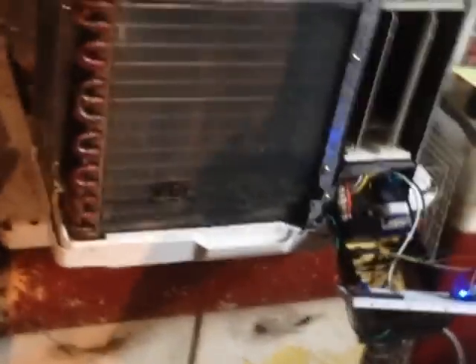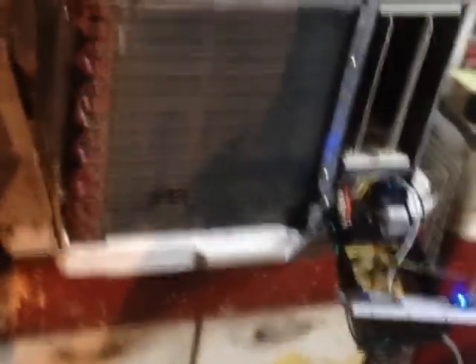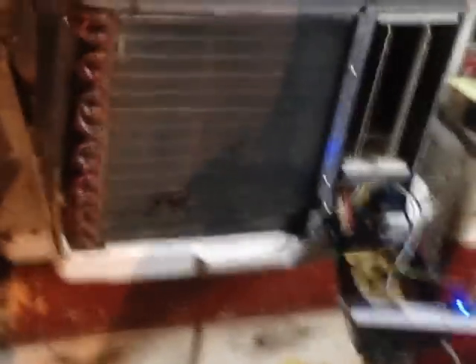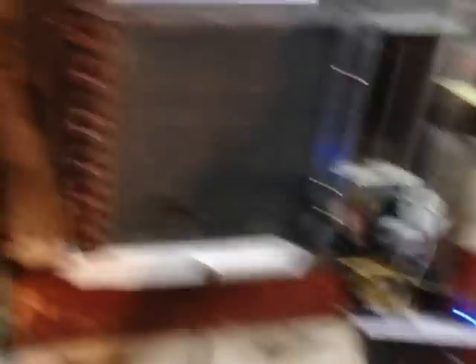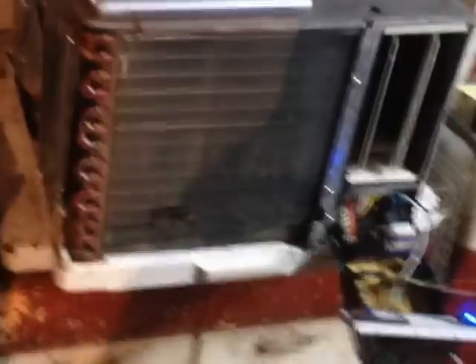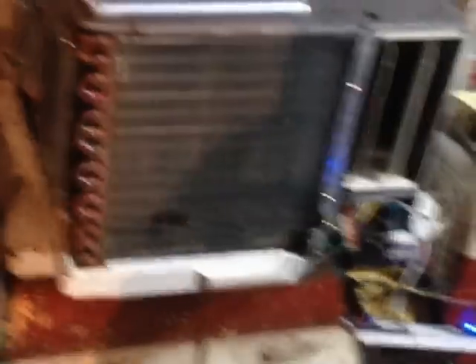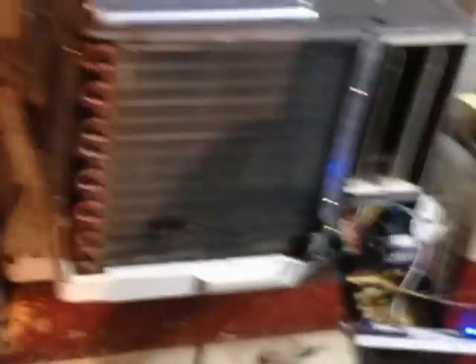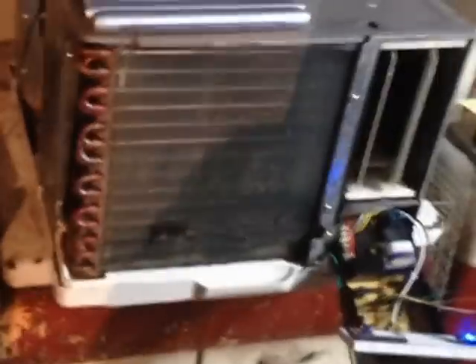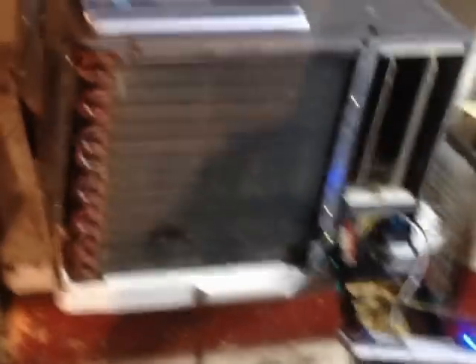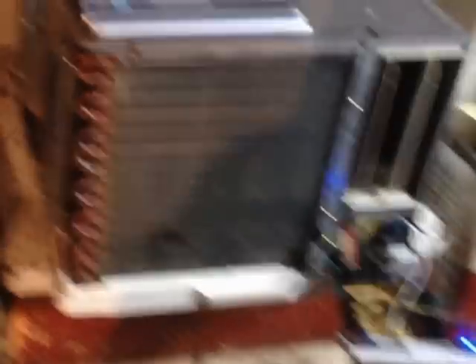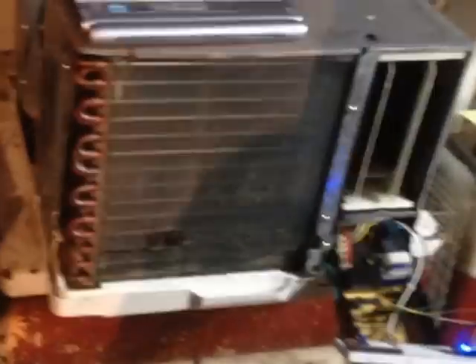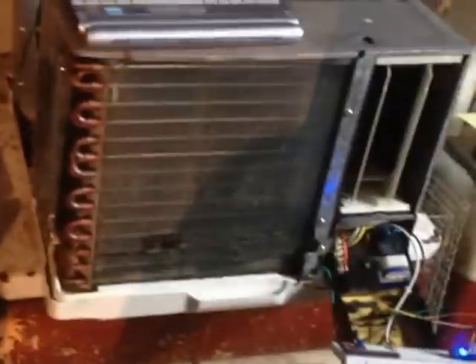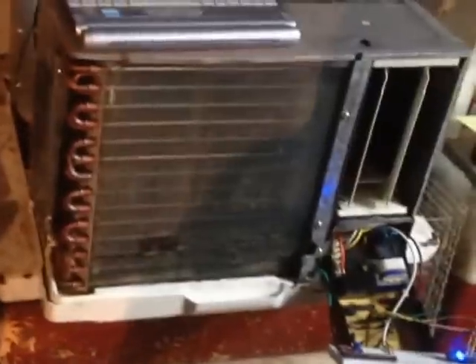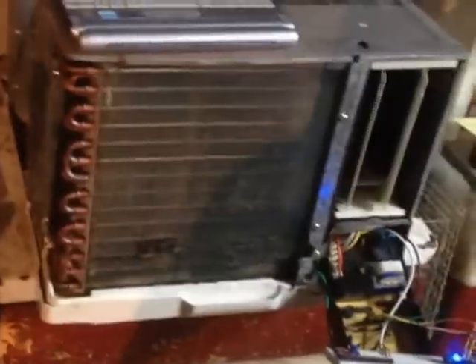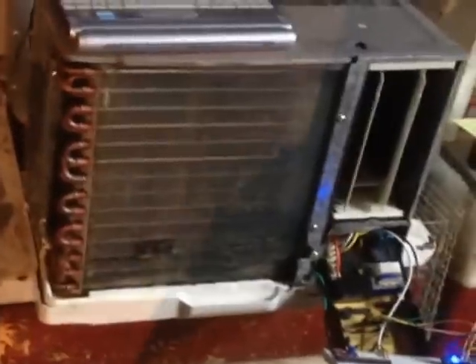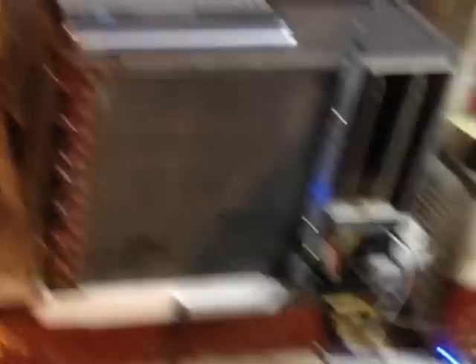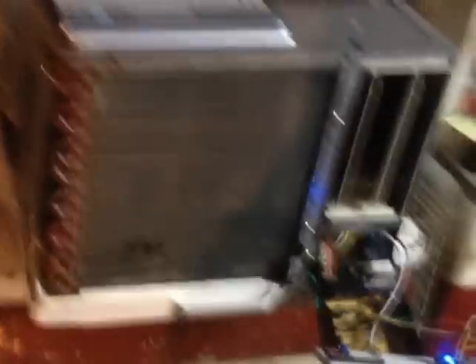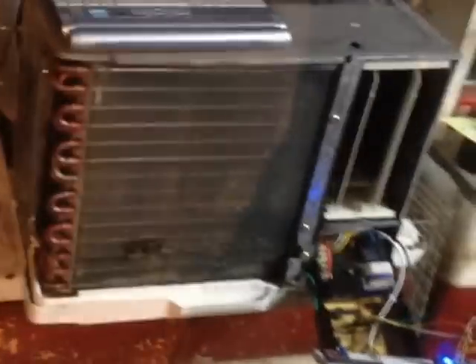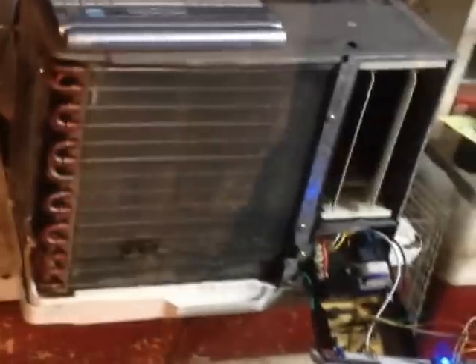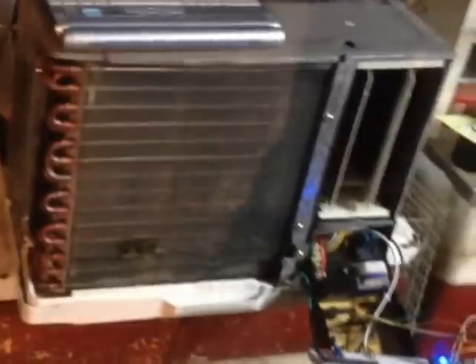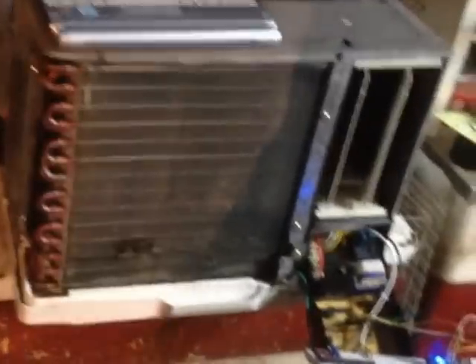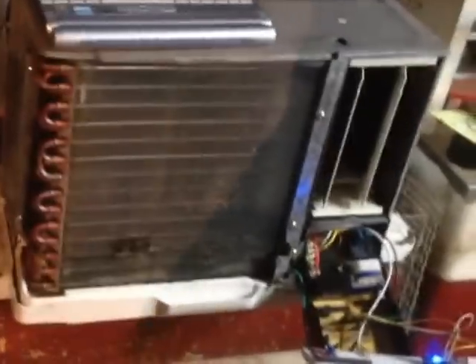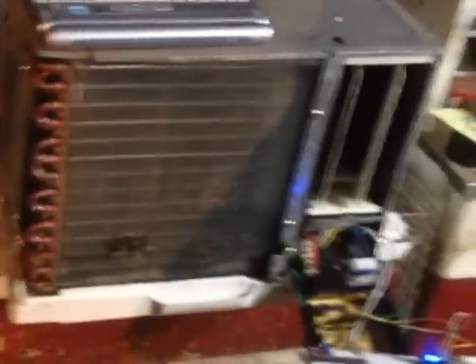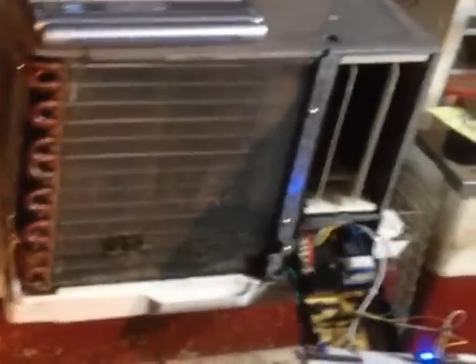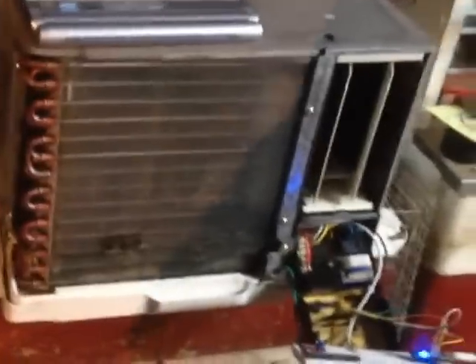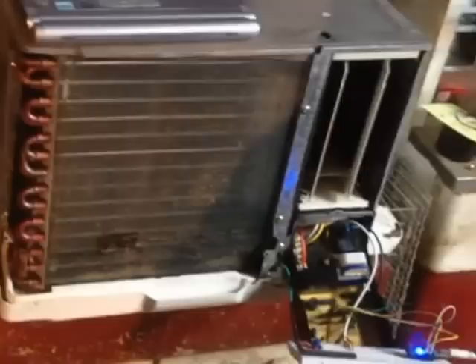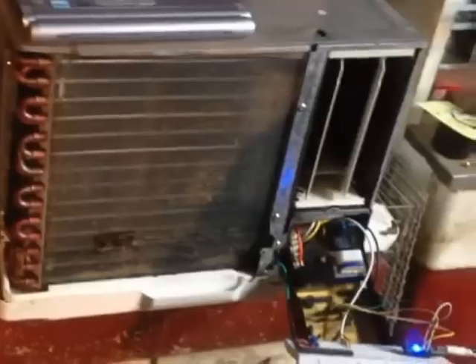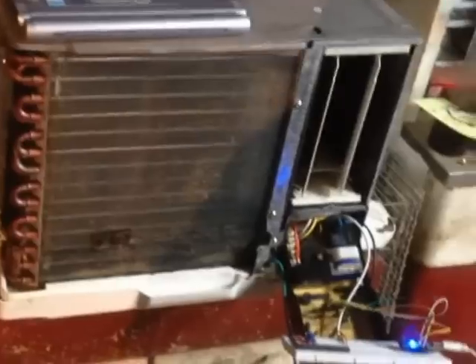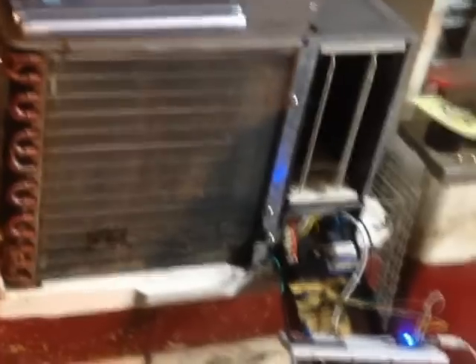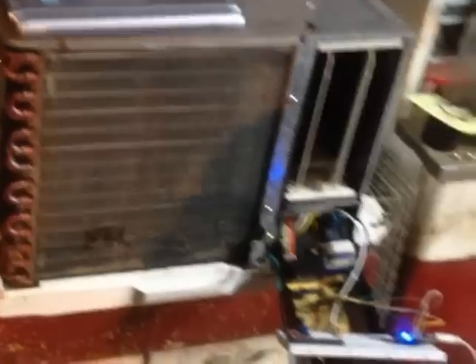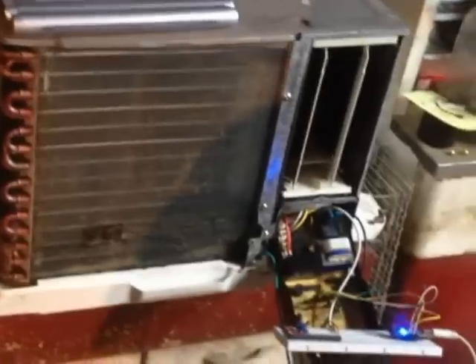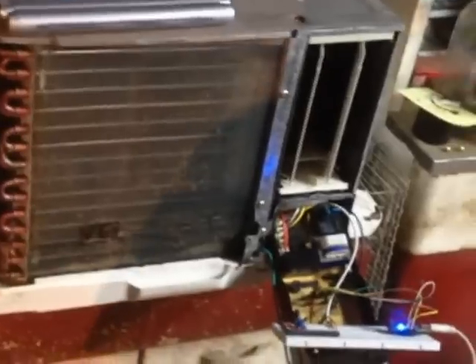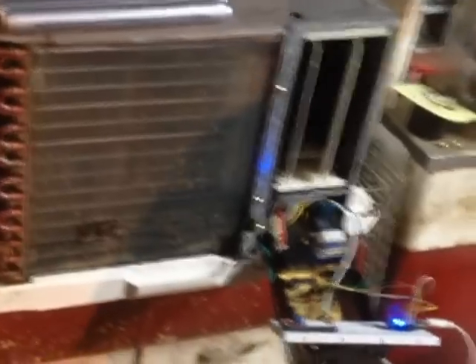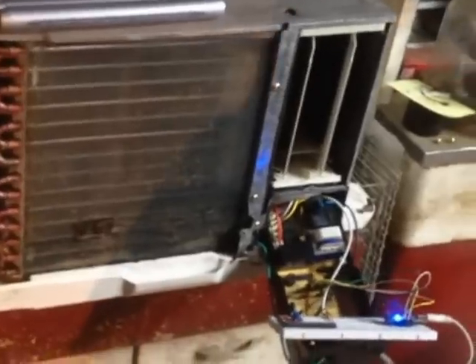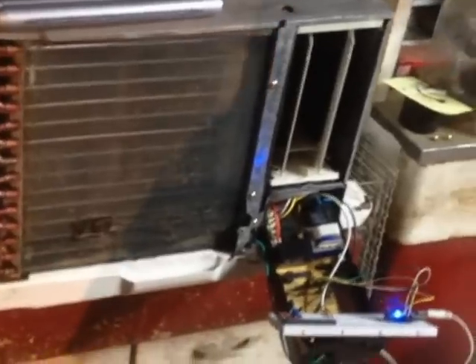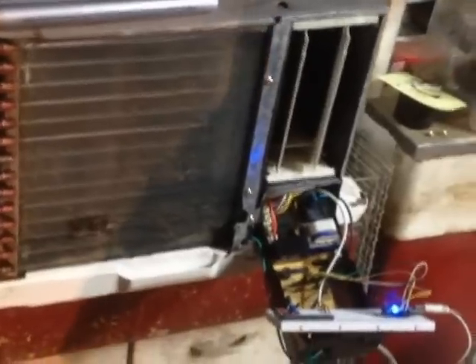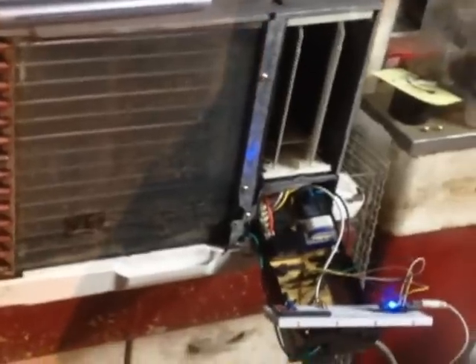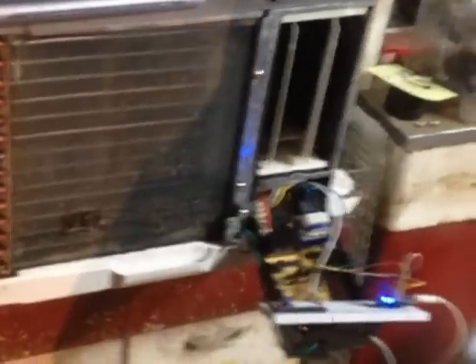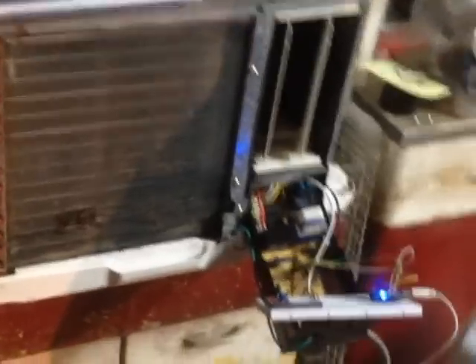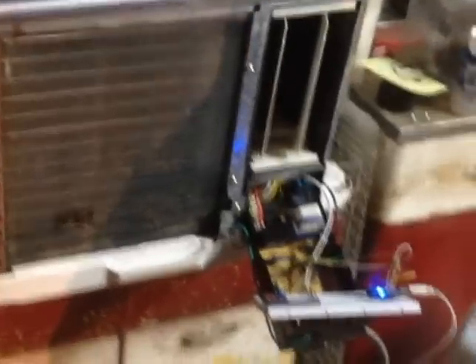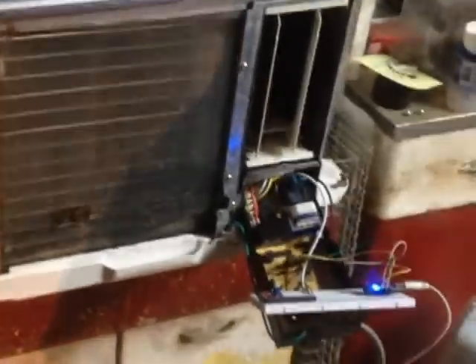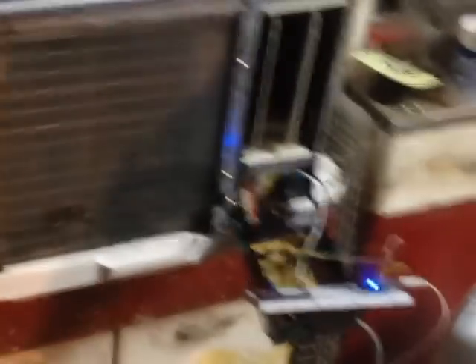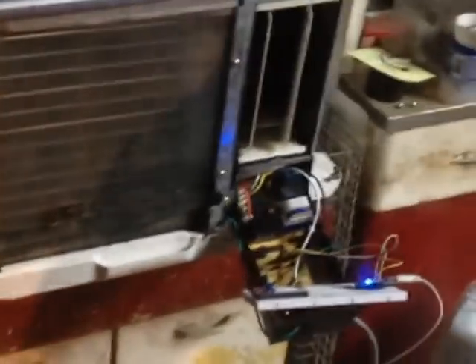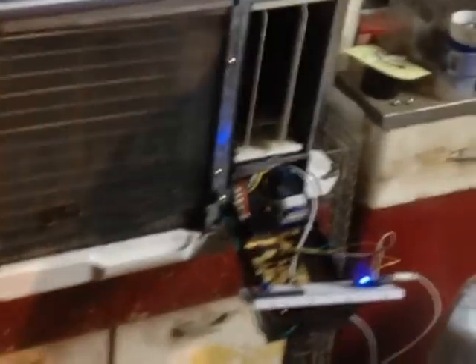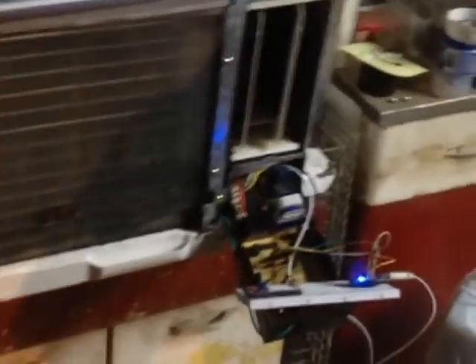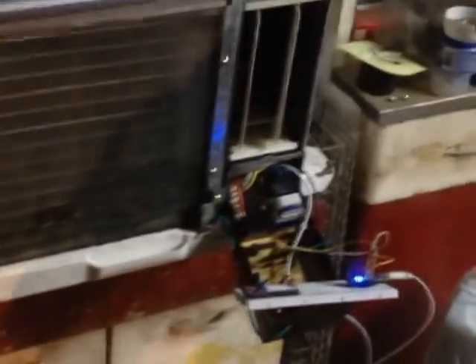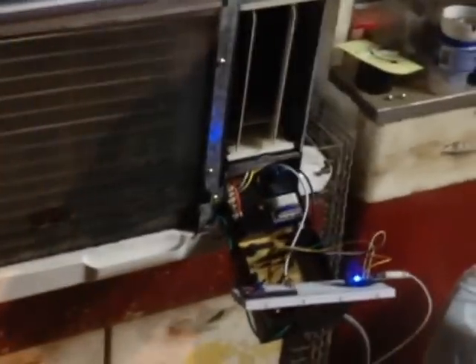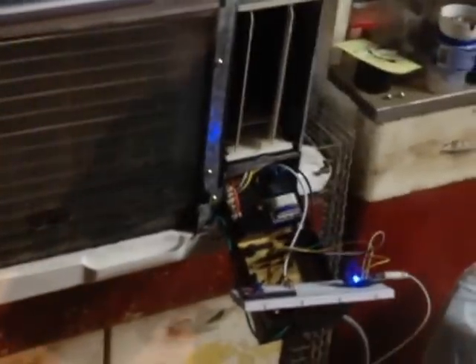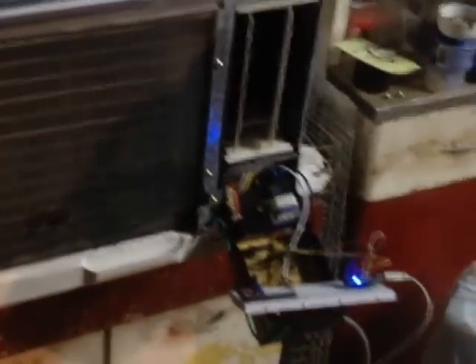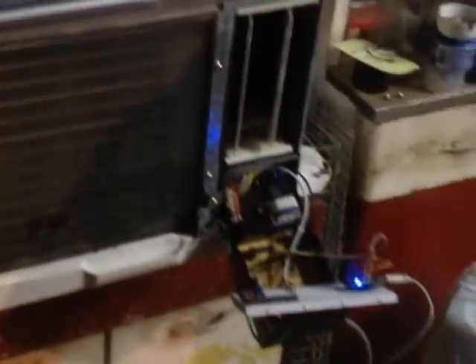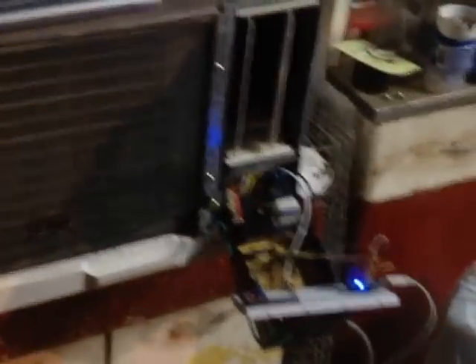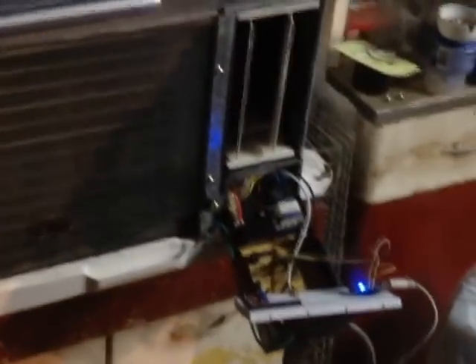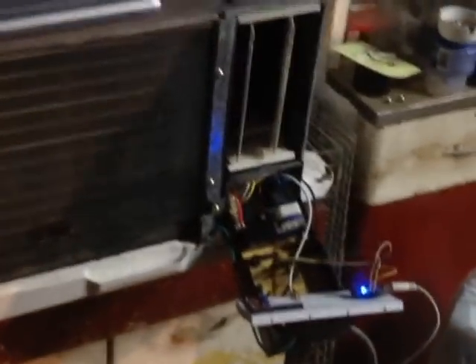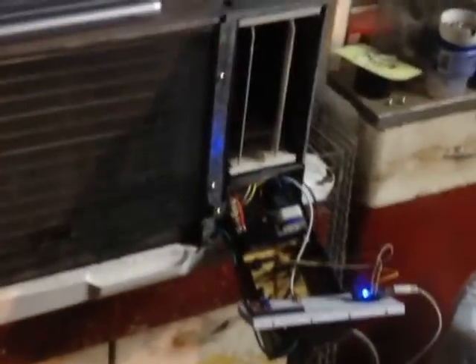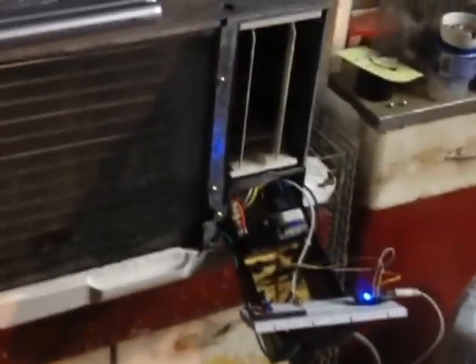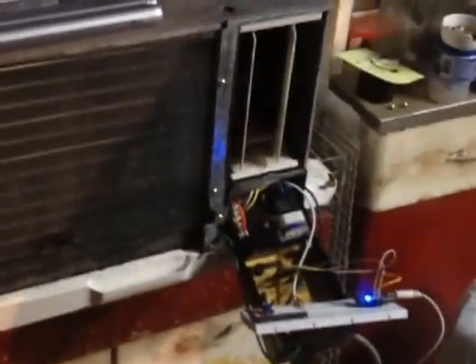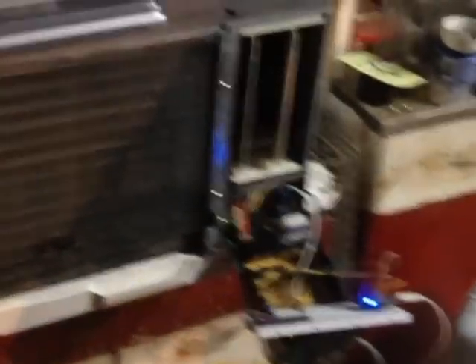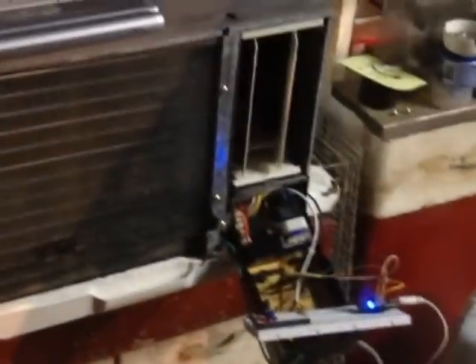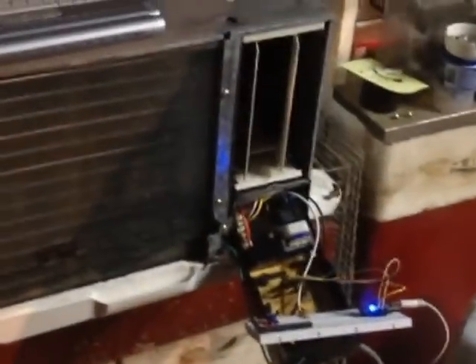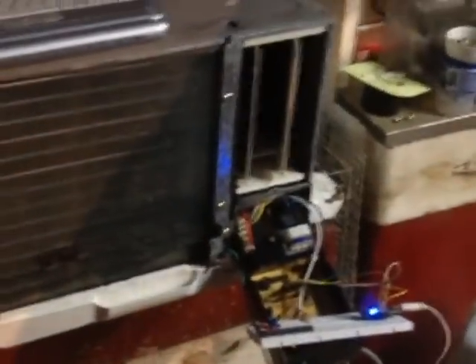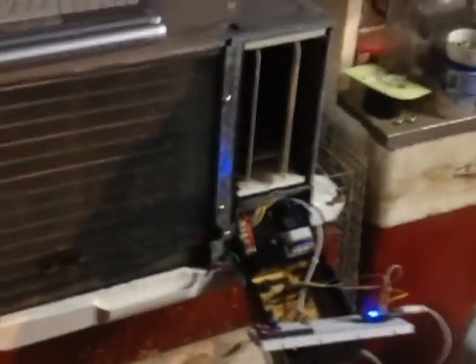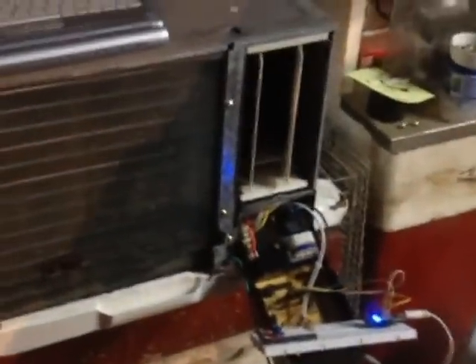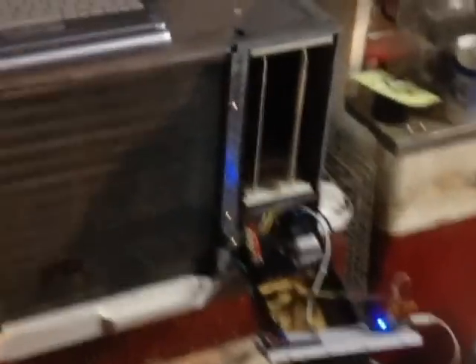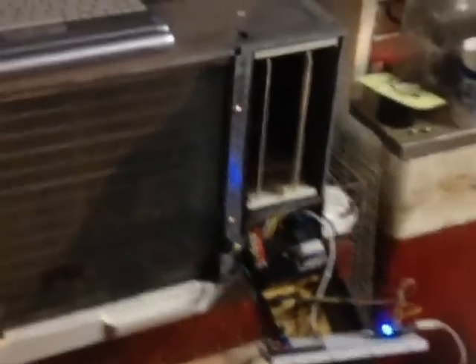The user manual says don't change the settings, and if you turn it off, don't turn it back on for three minutes or you'll blow a fuse and wig out.